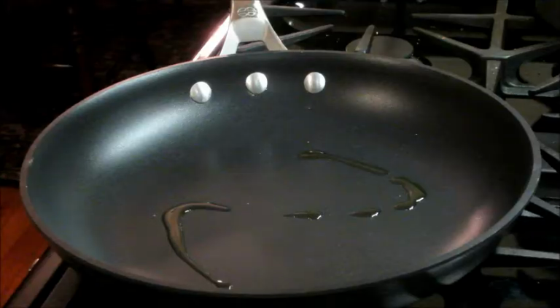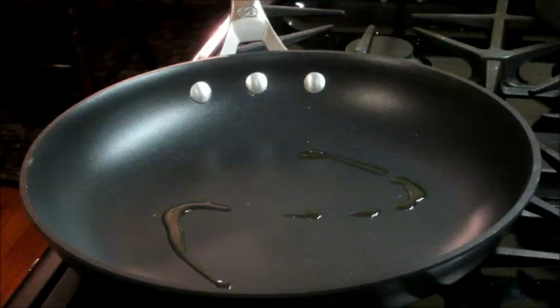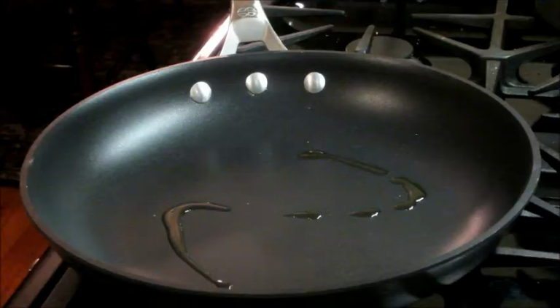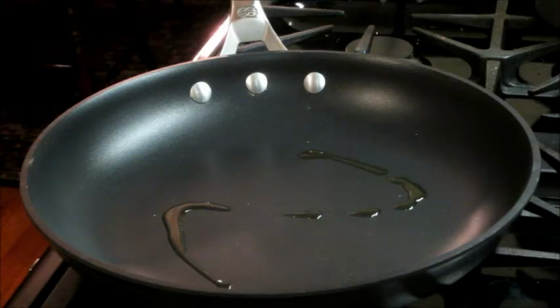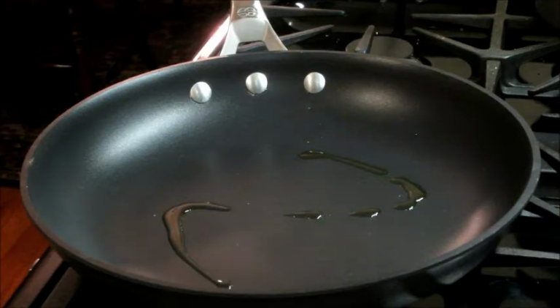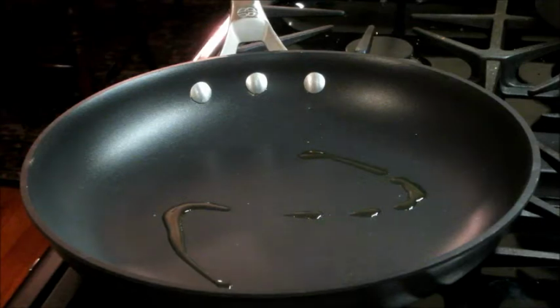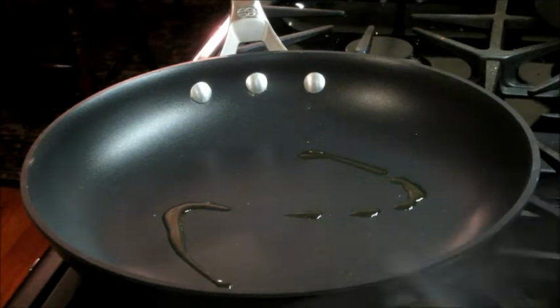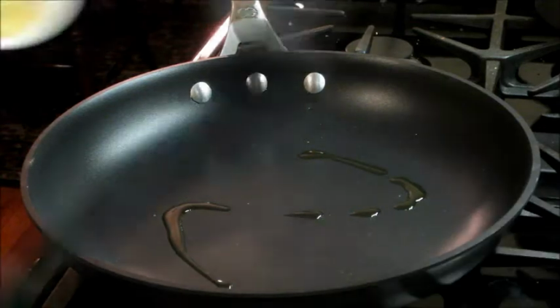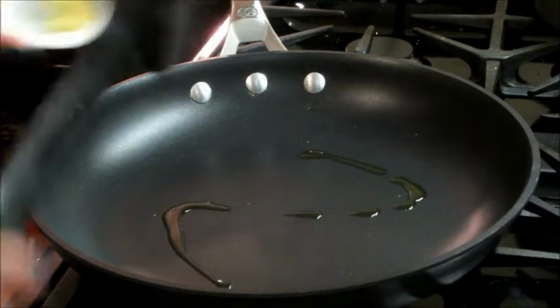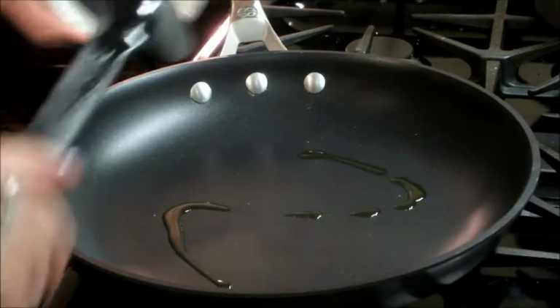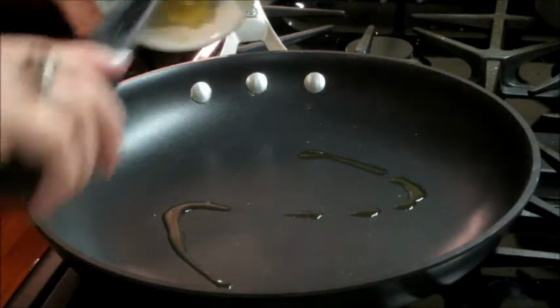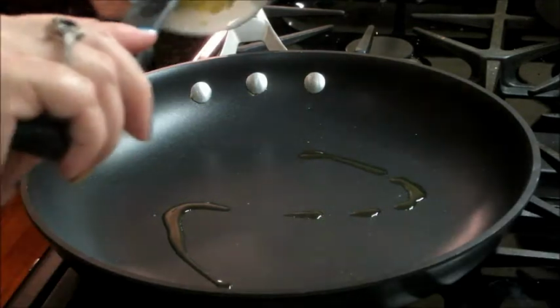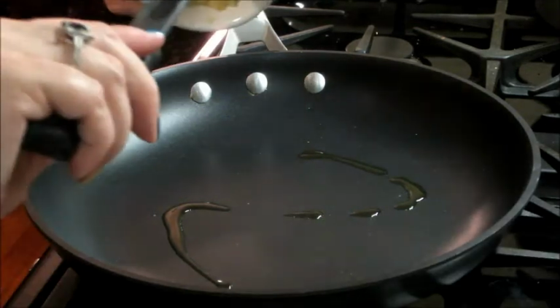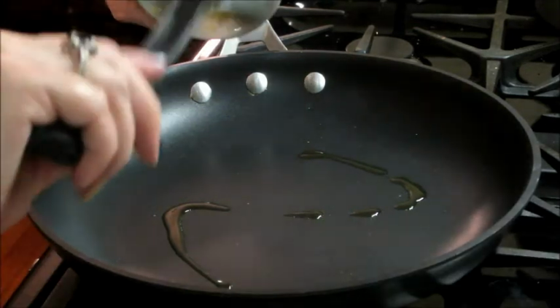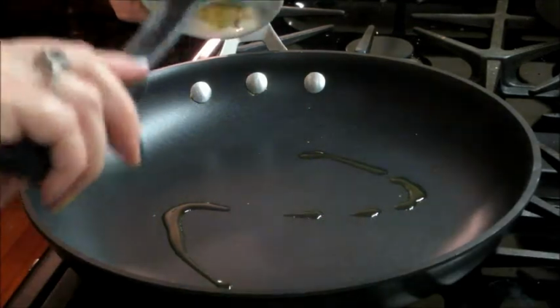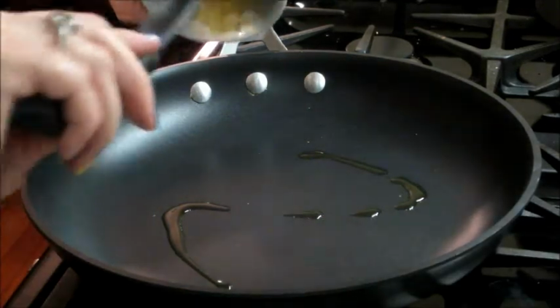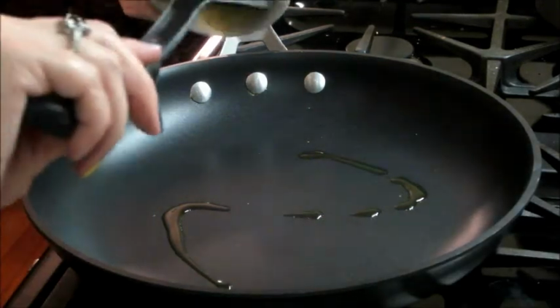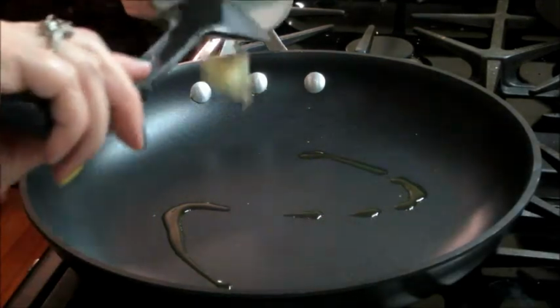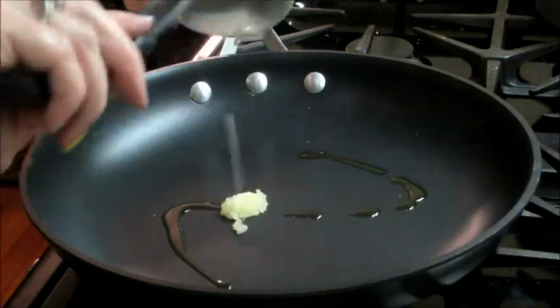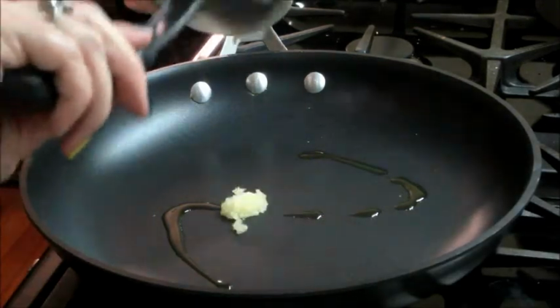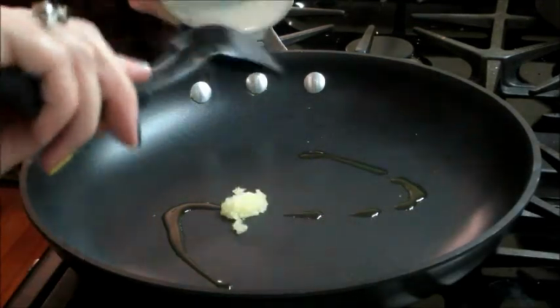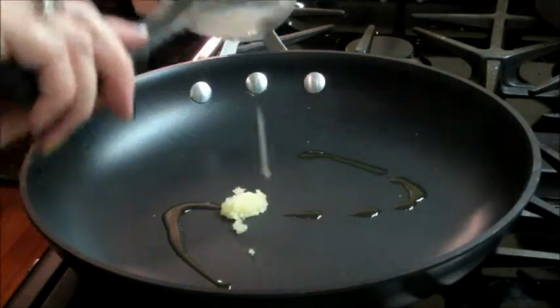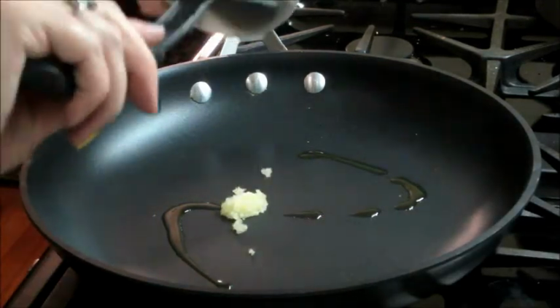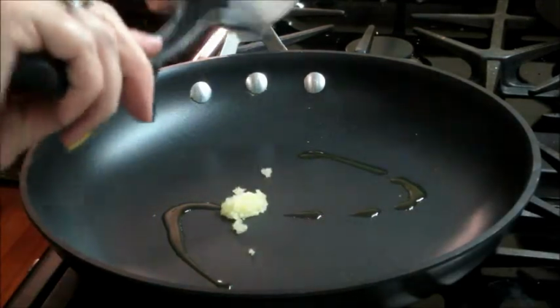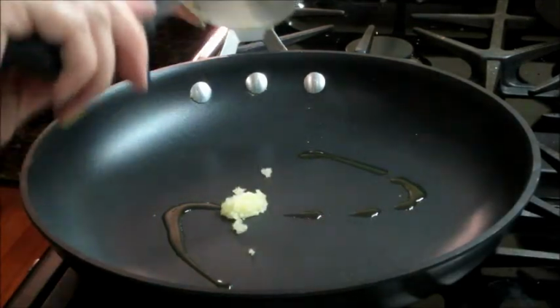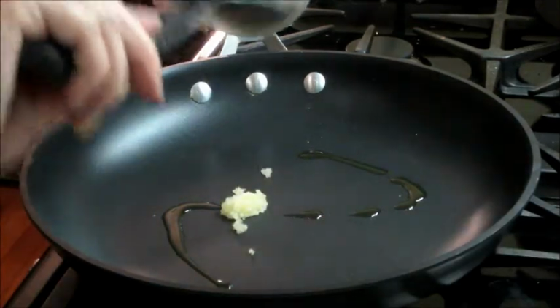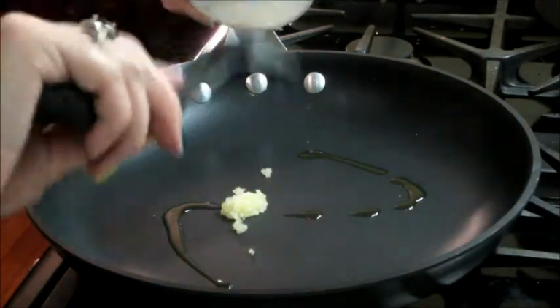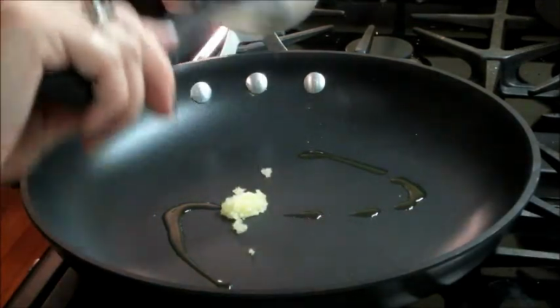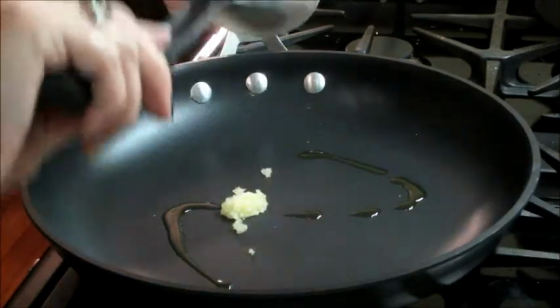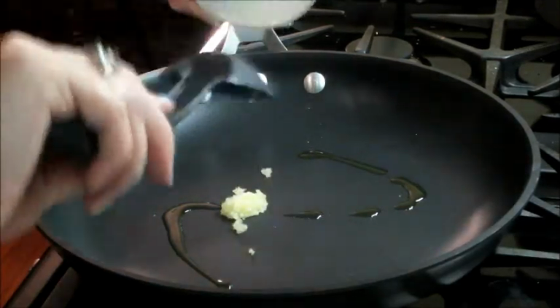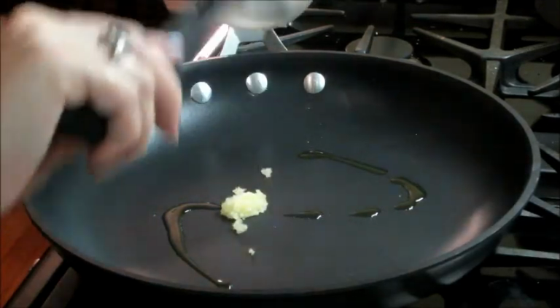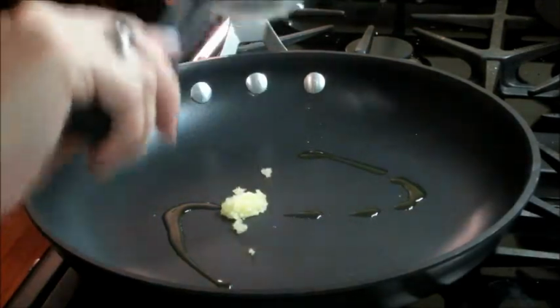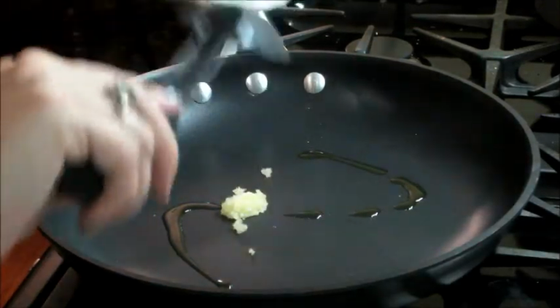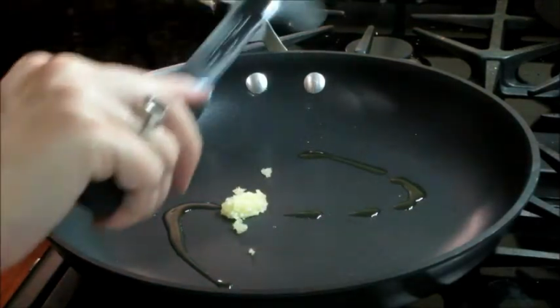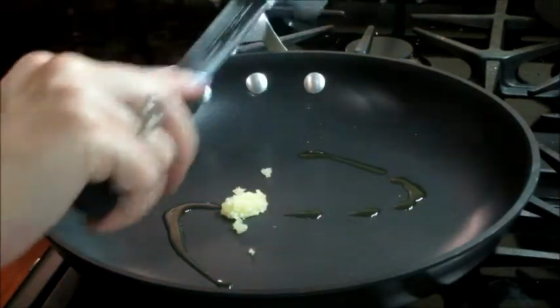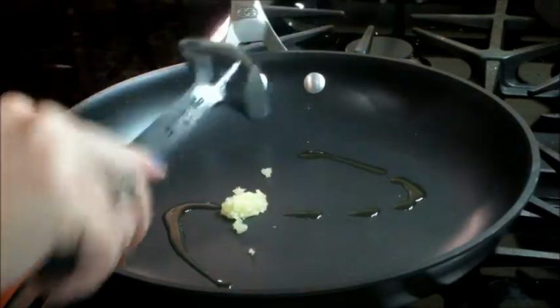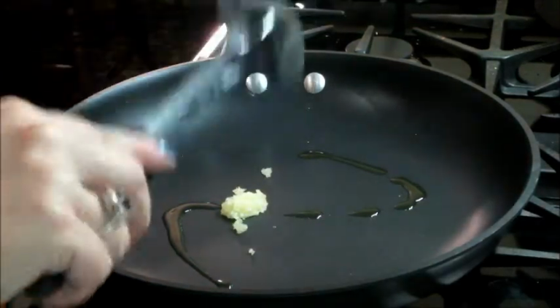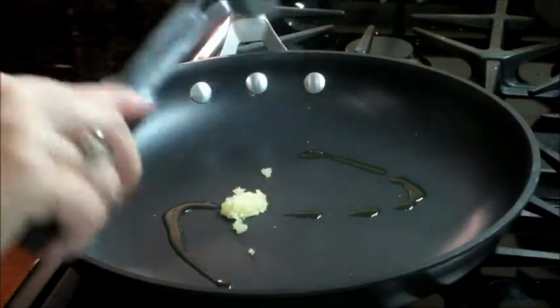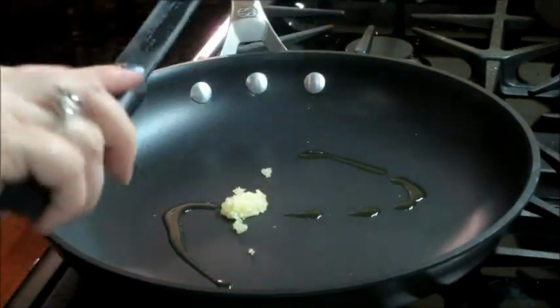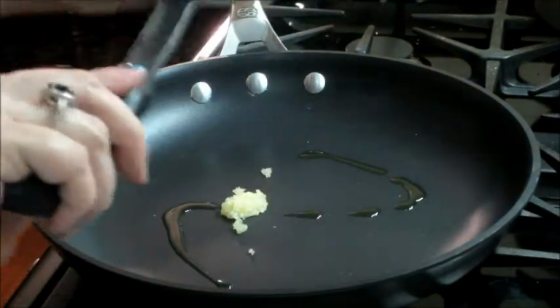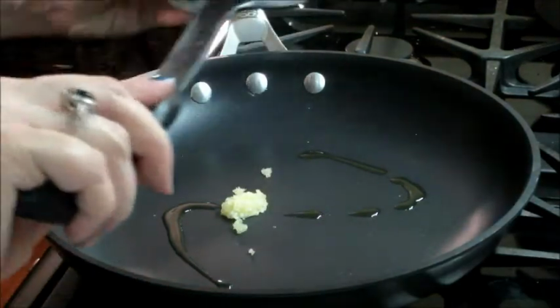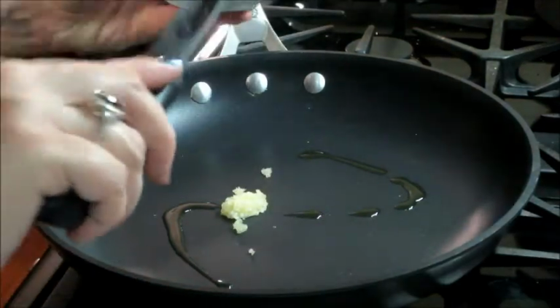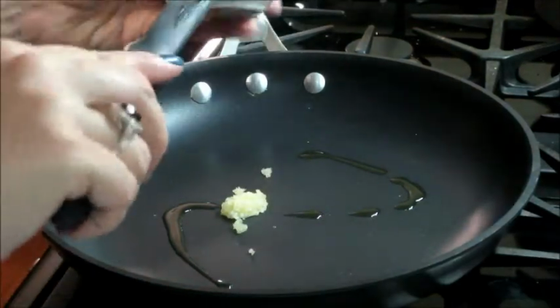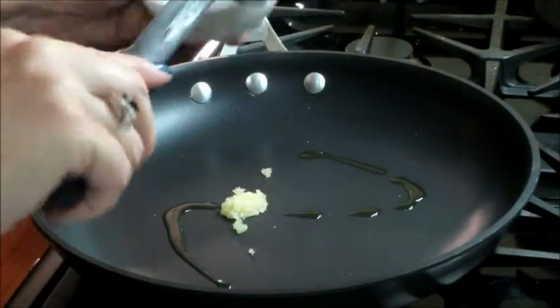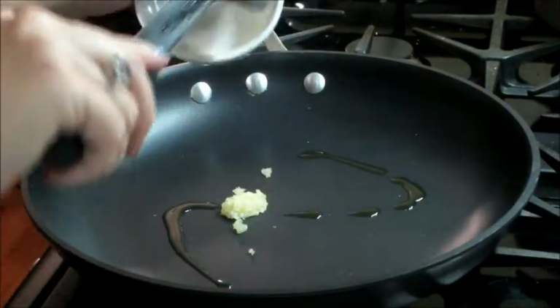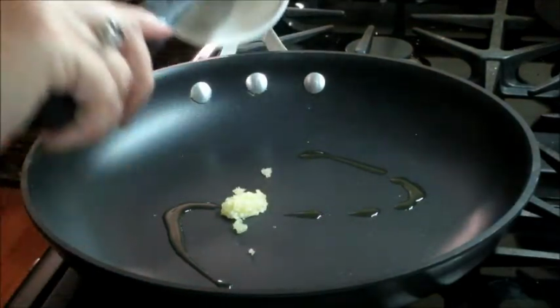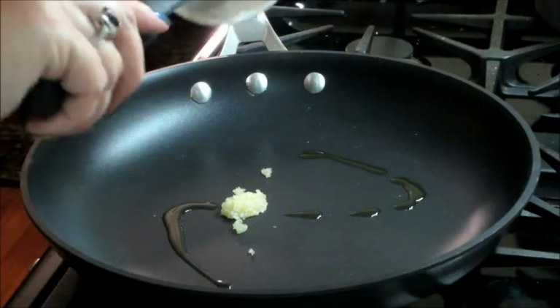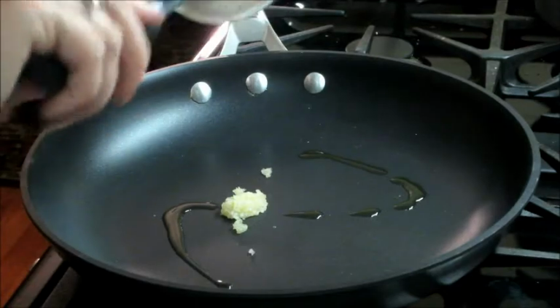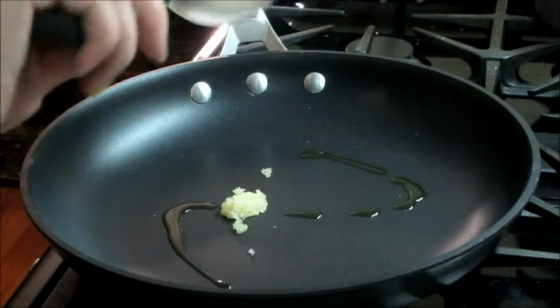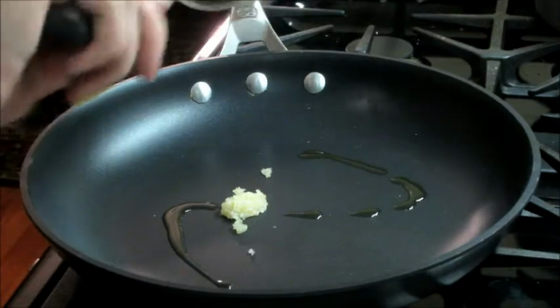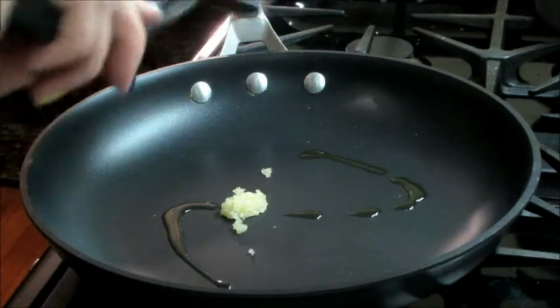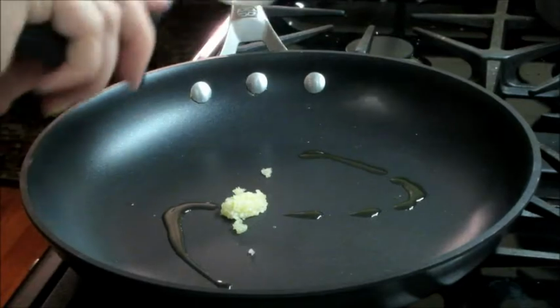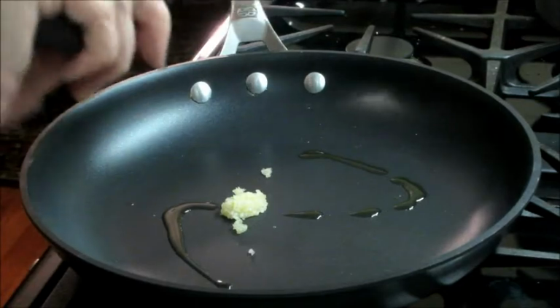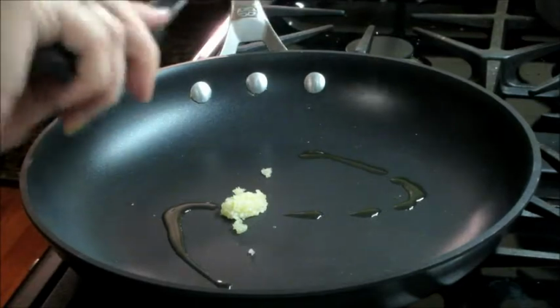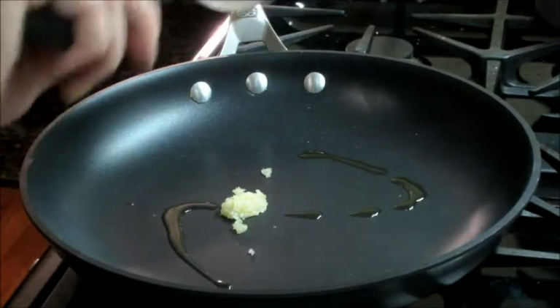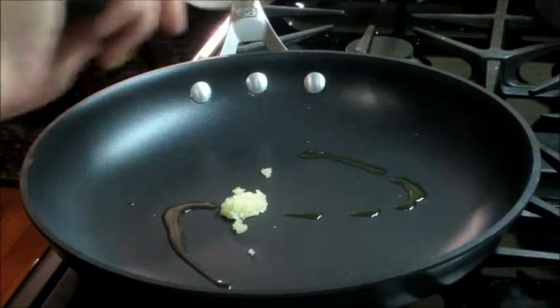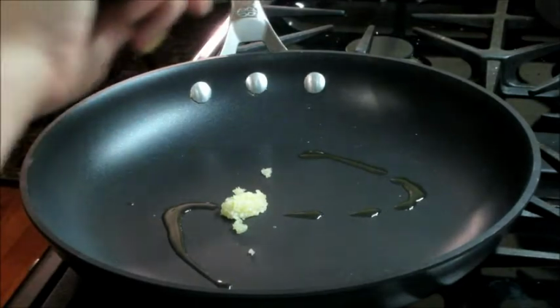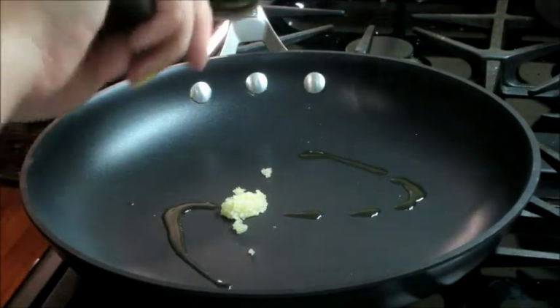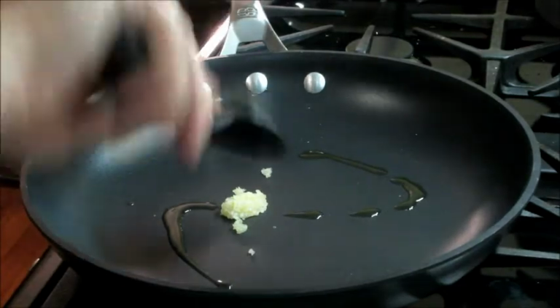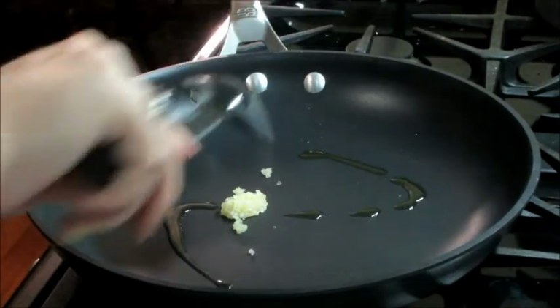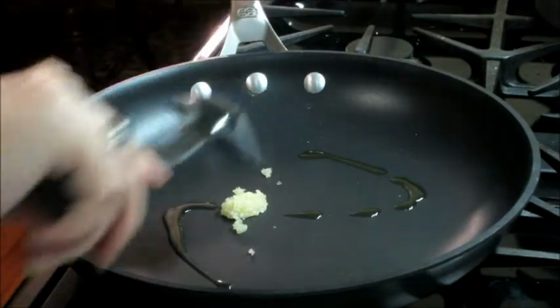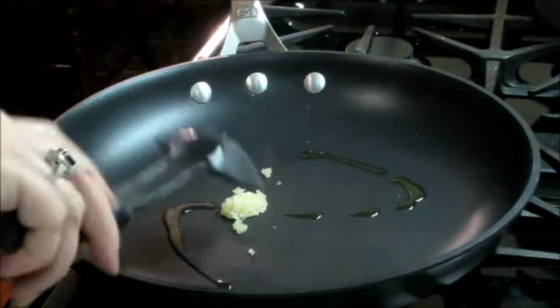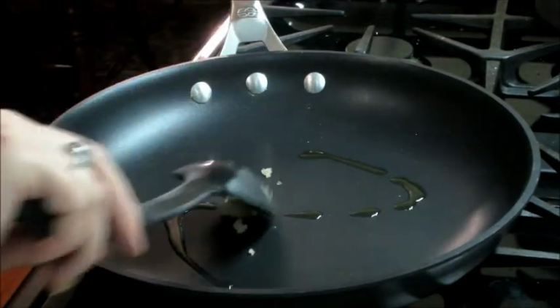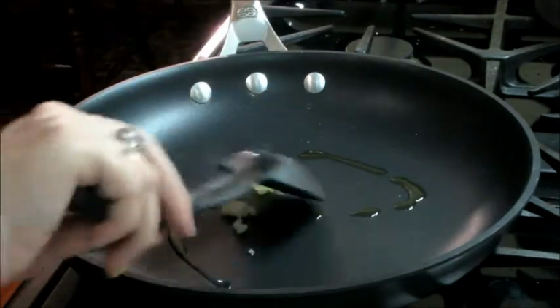I'm also going to heat a little bit of olive oil and add my garlic and cook that for about 30 seconds.